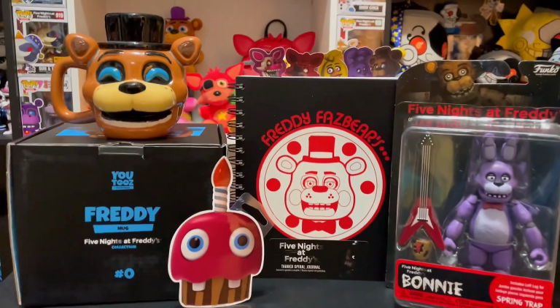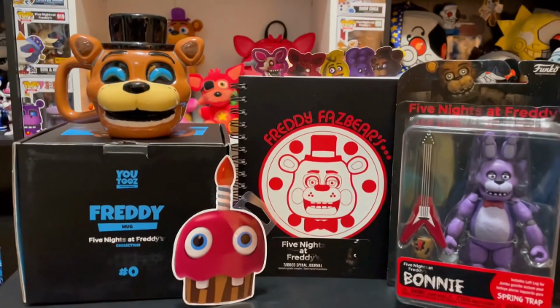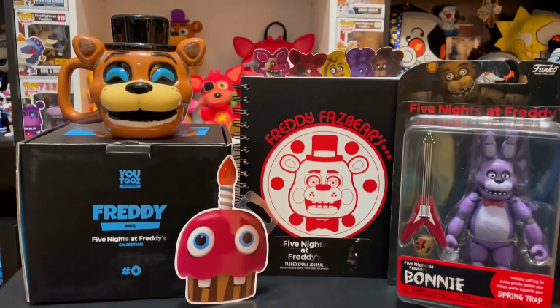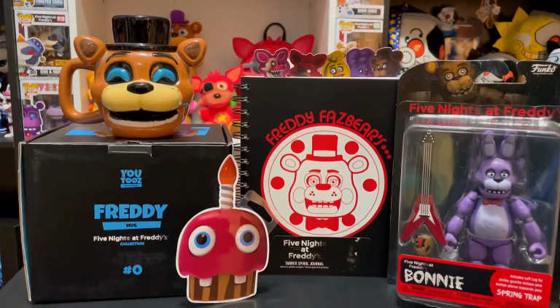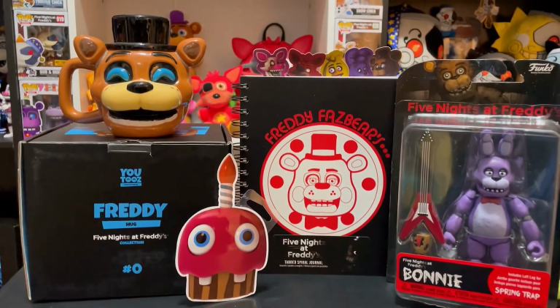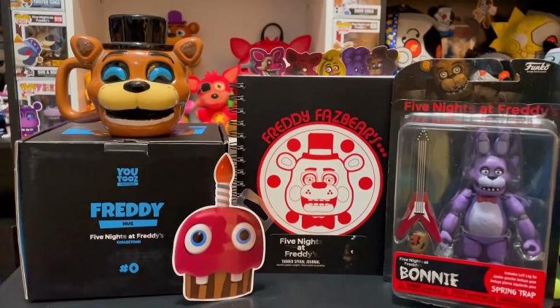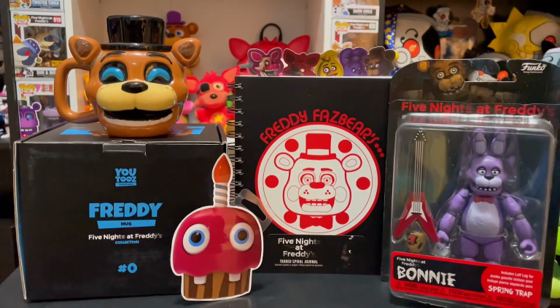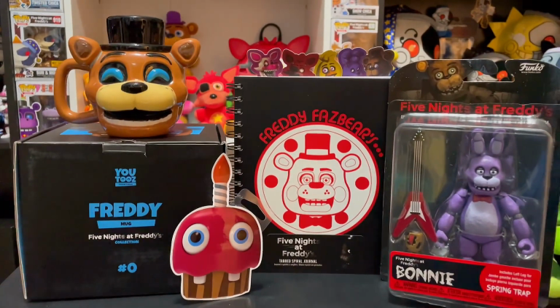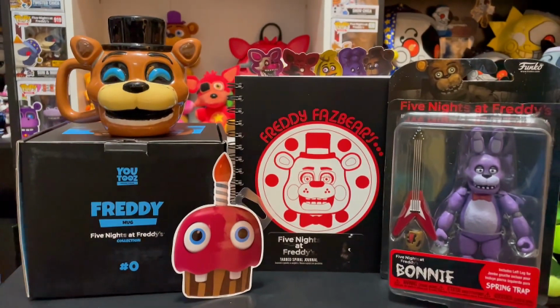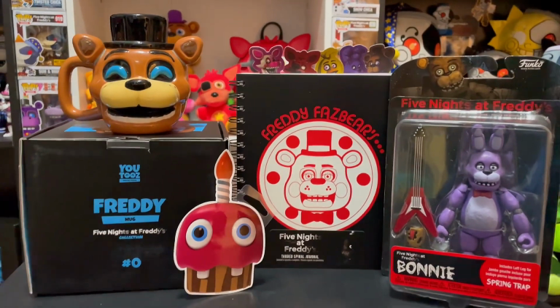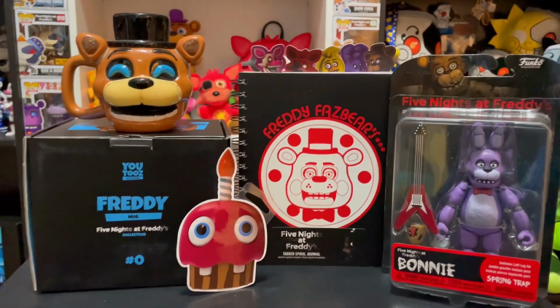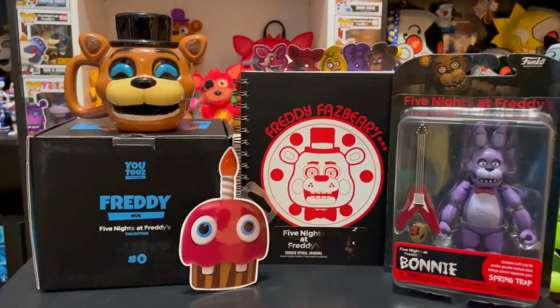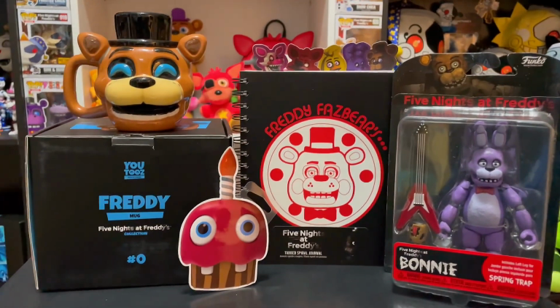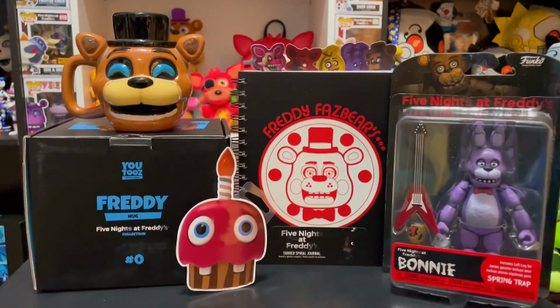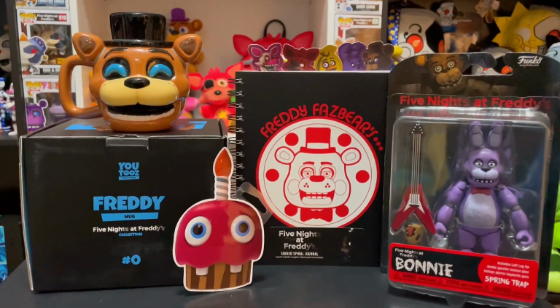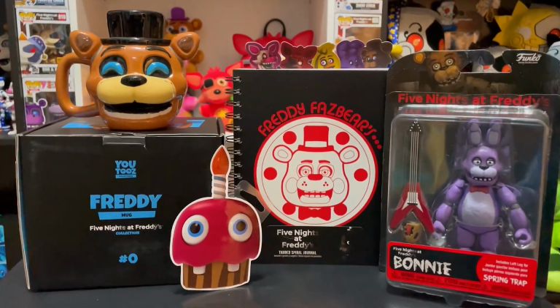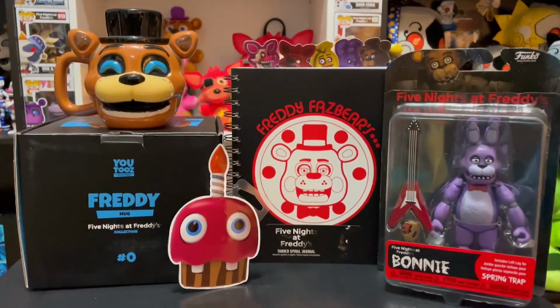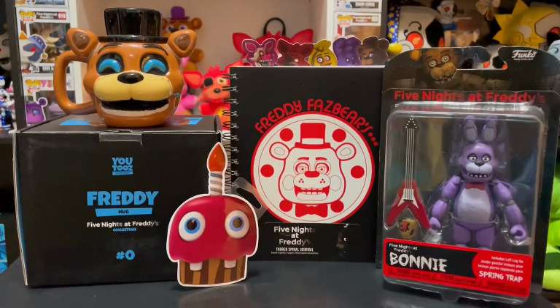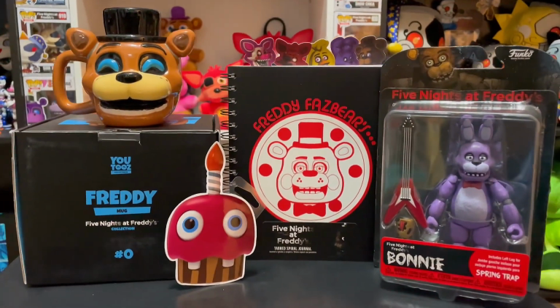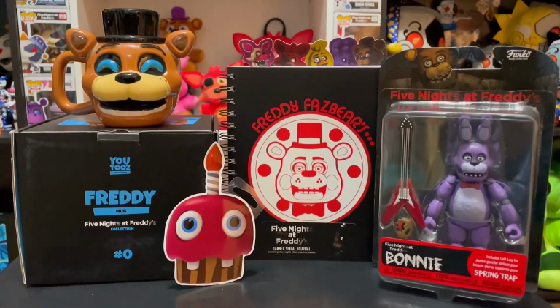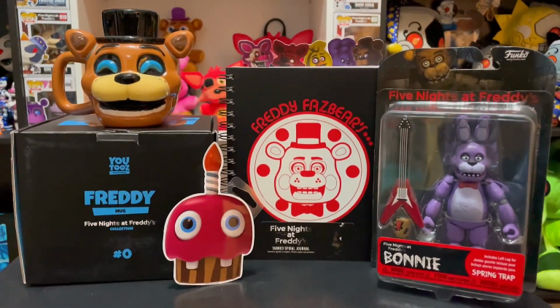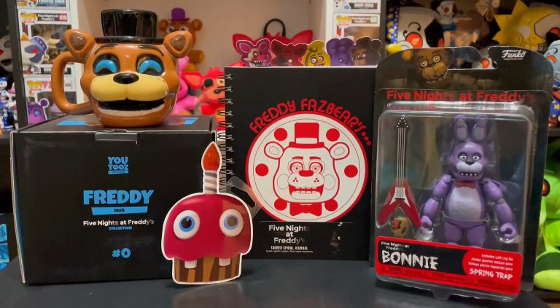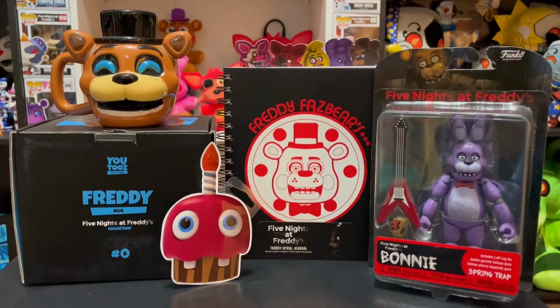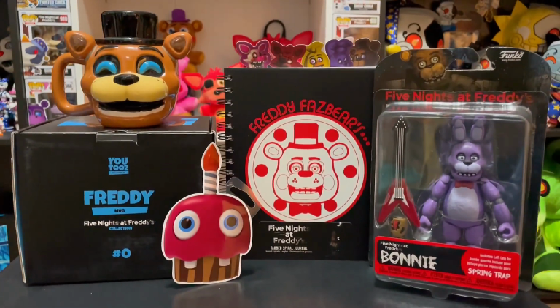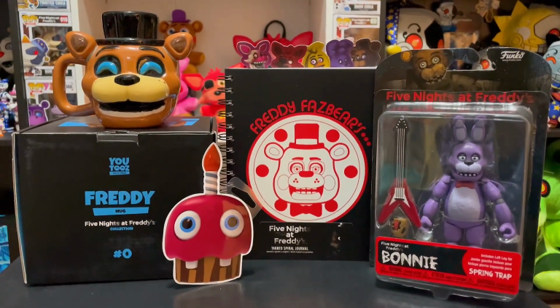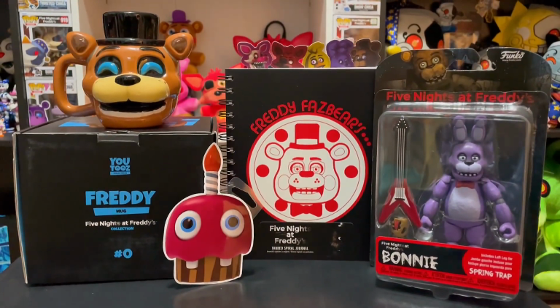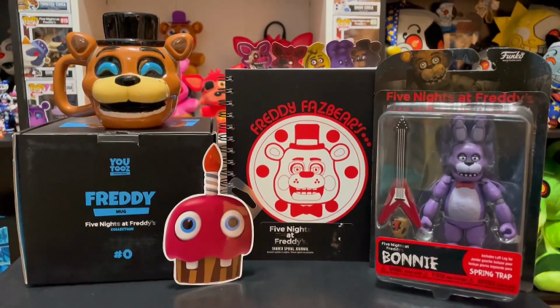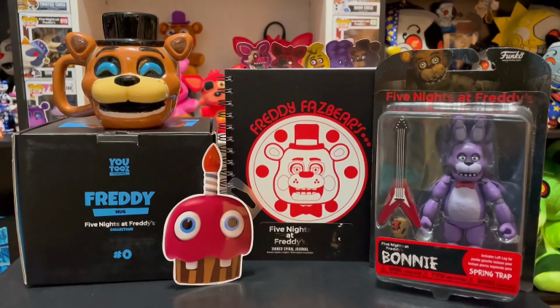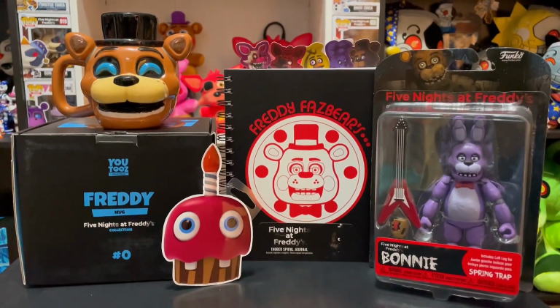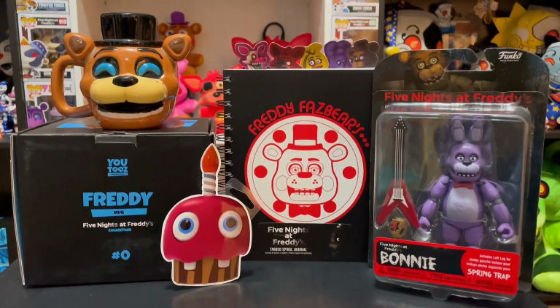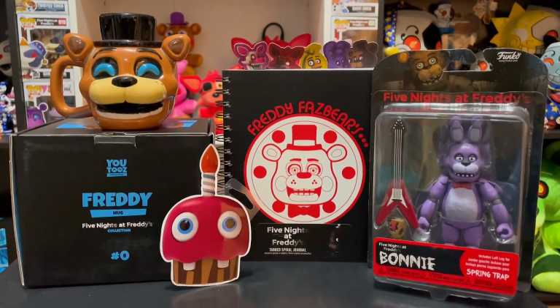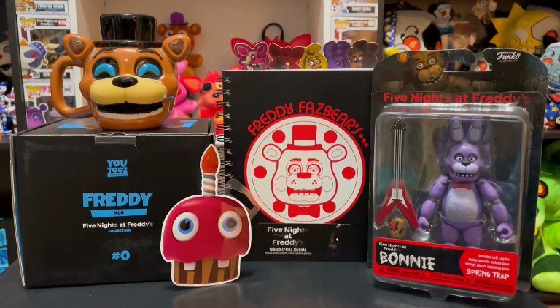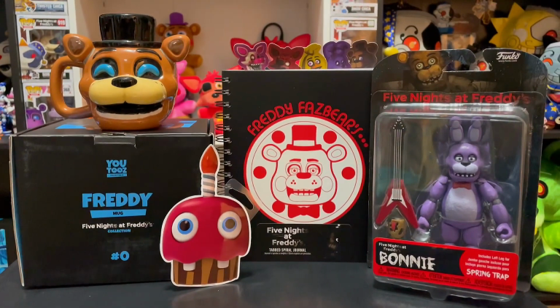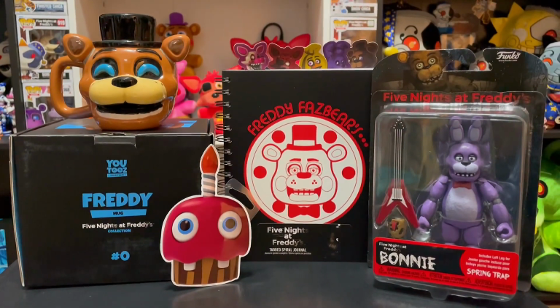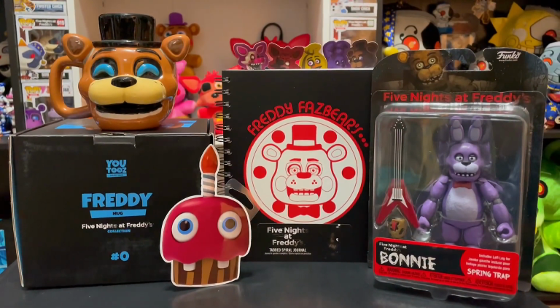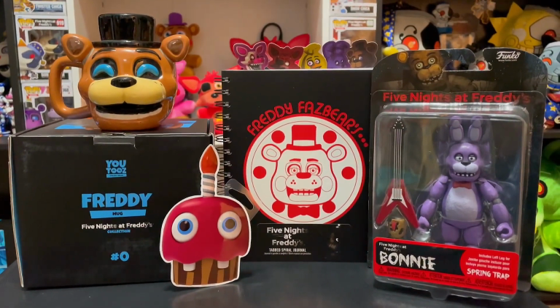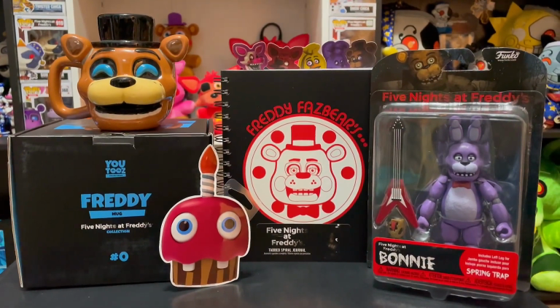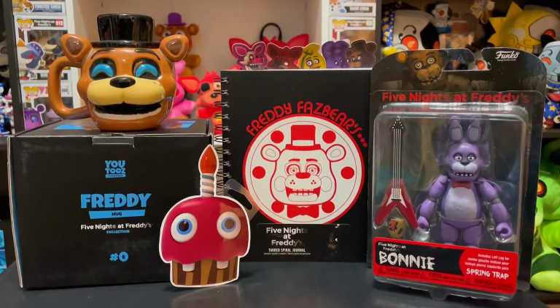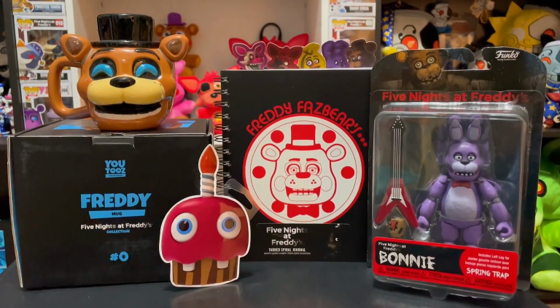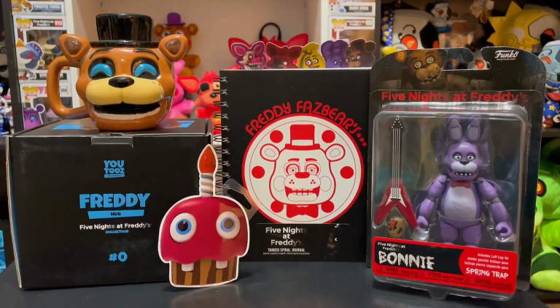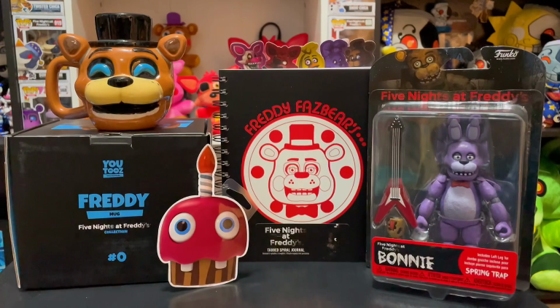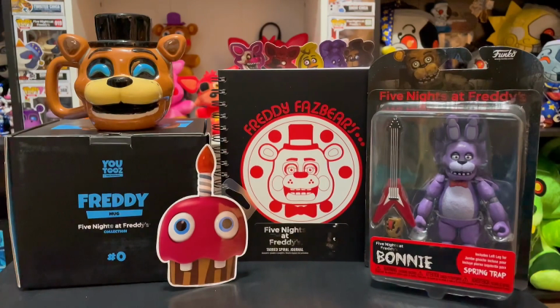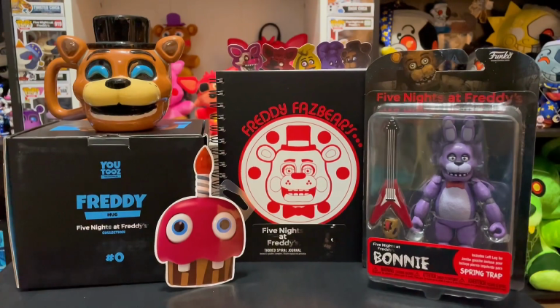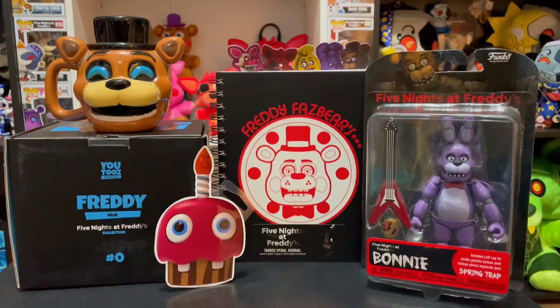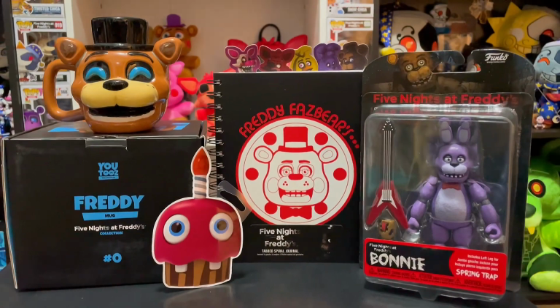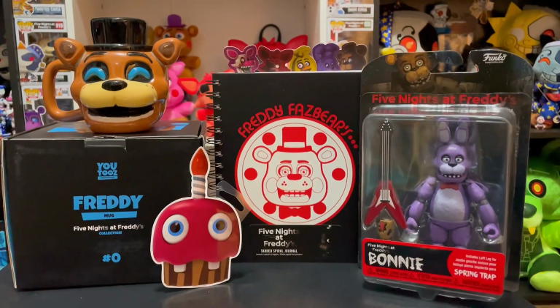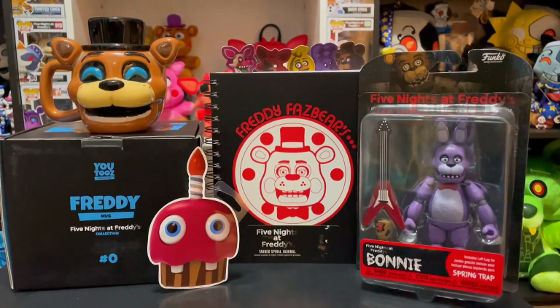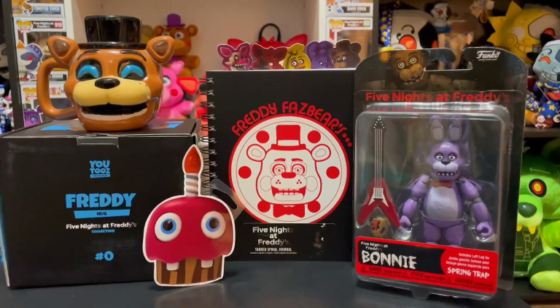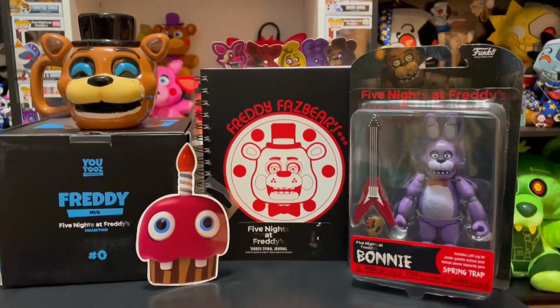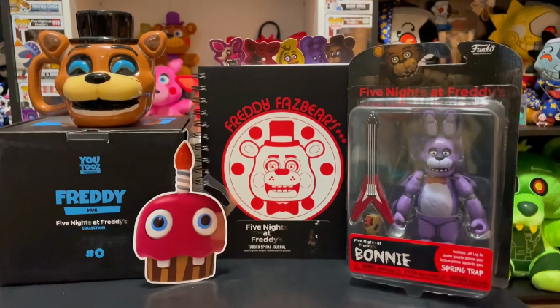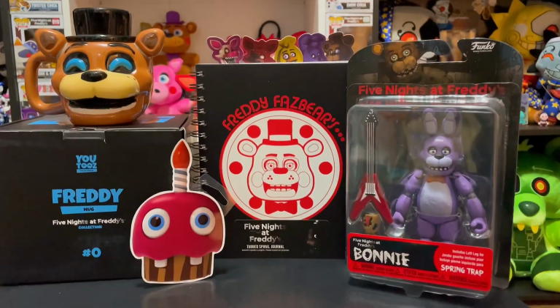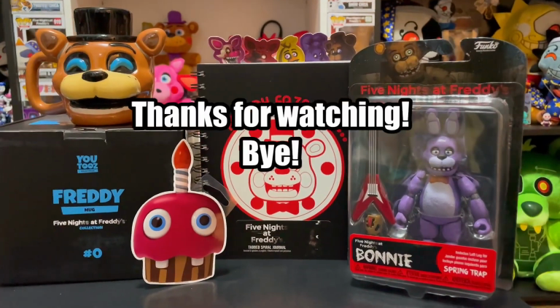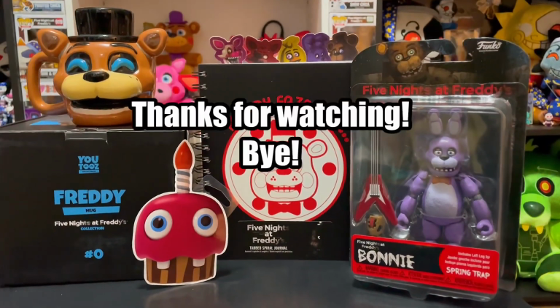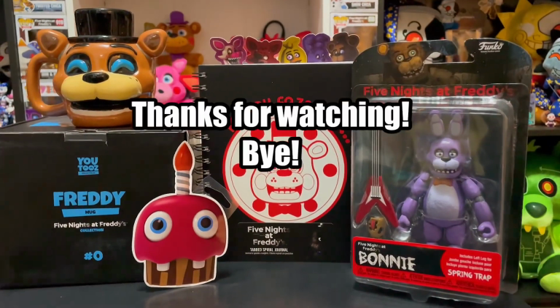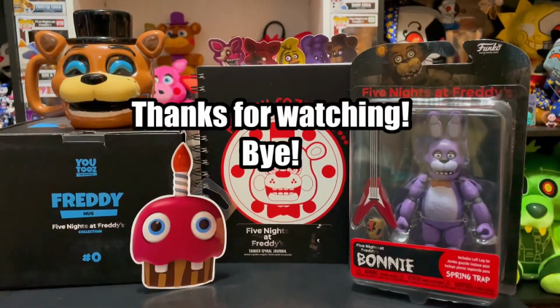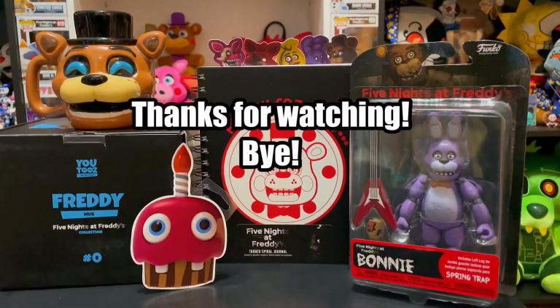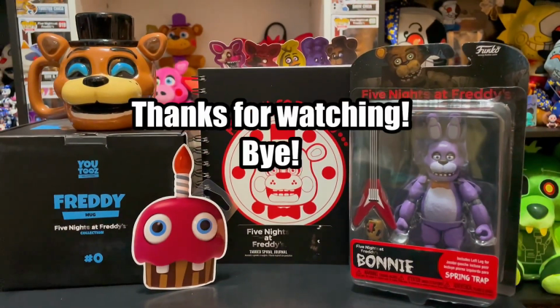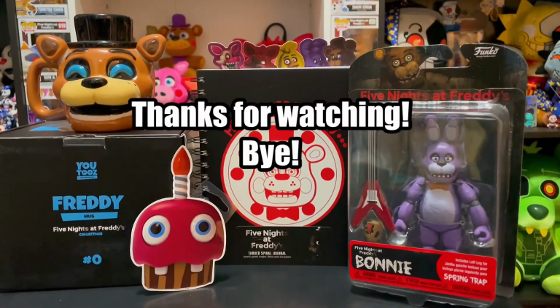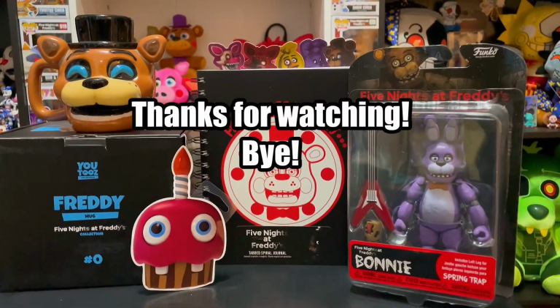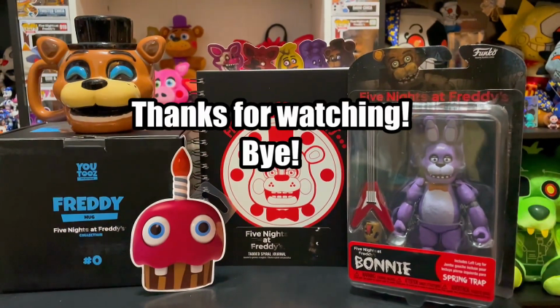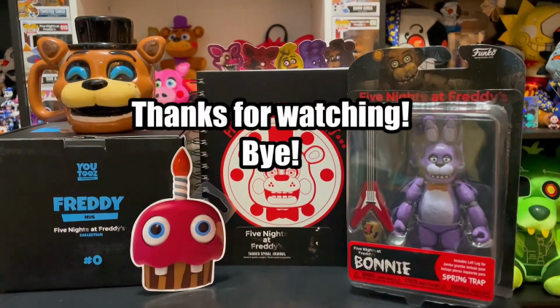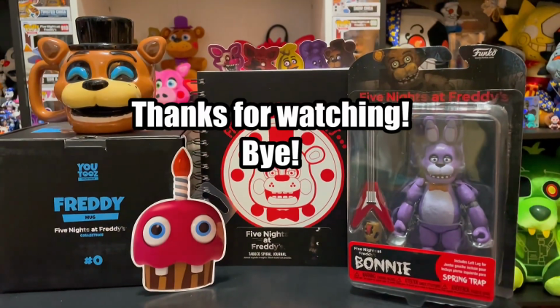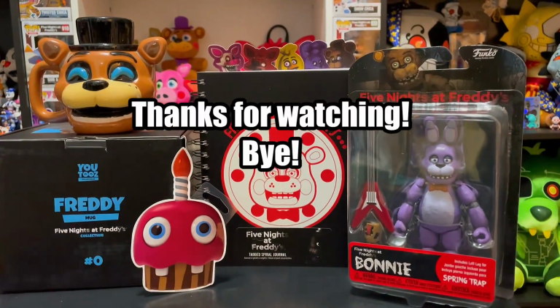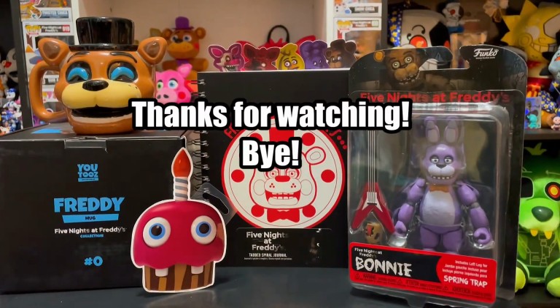So yeah, that's it for today, you guys. I hope you guys enjoyed, and I hope you all have an amazing, amazing day. See you on the next video, you guys. Bye! Bye!